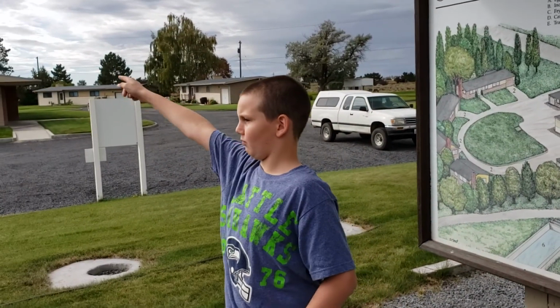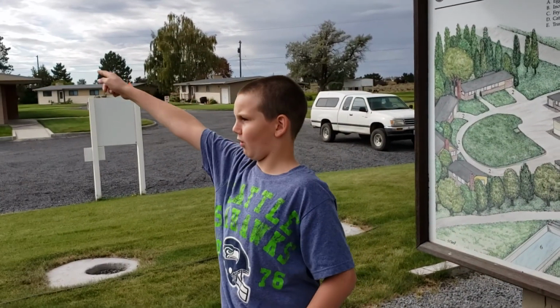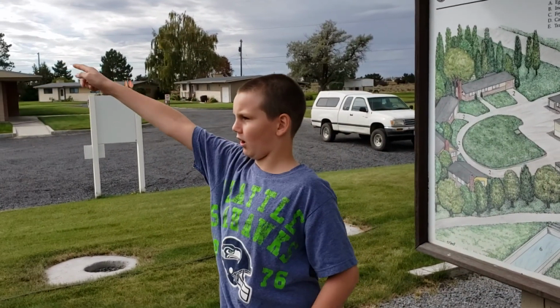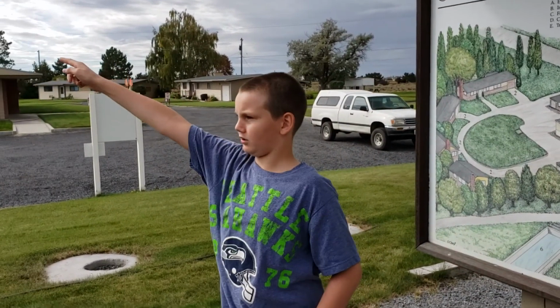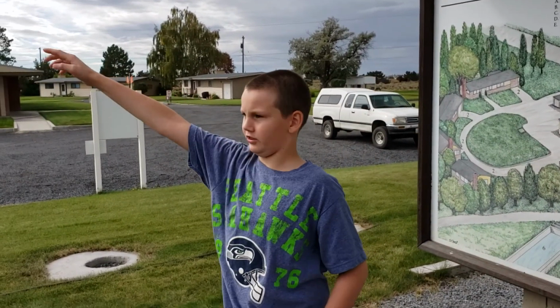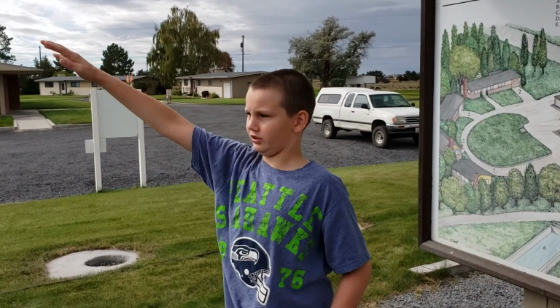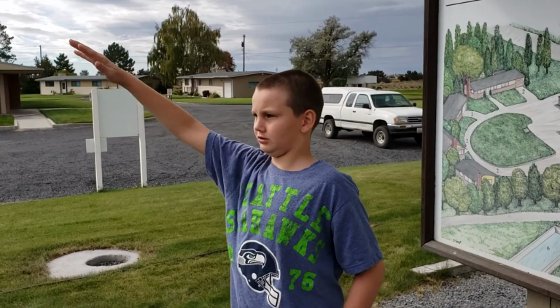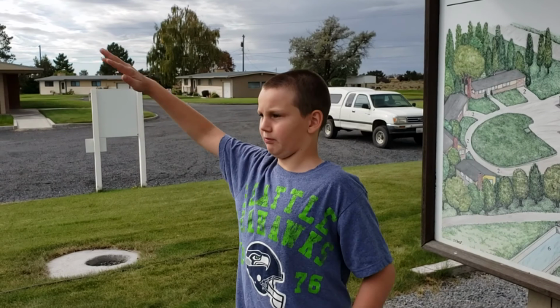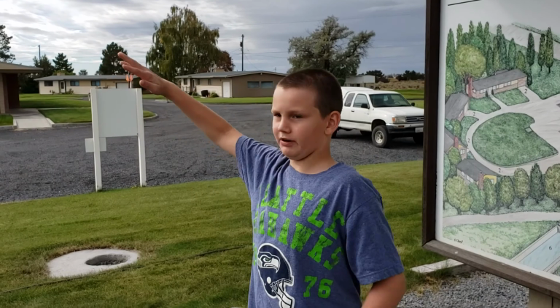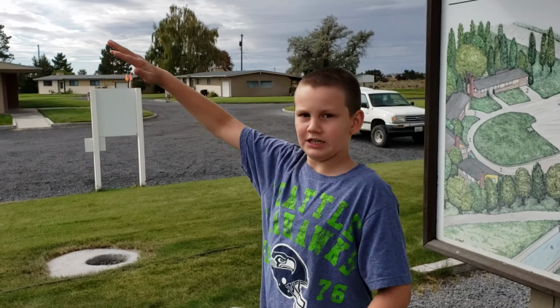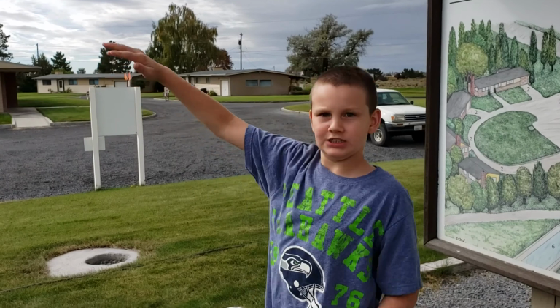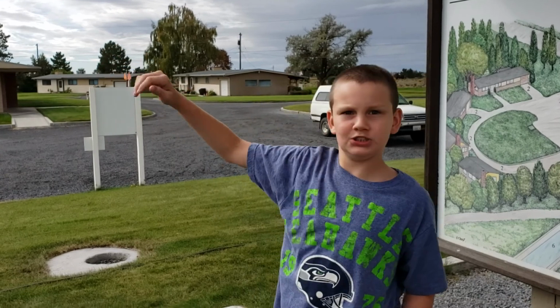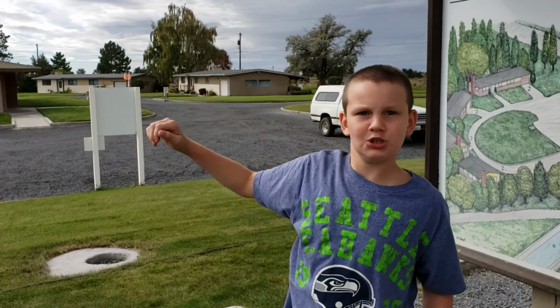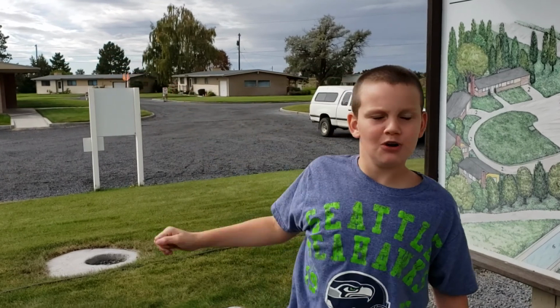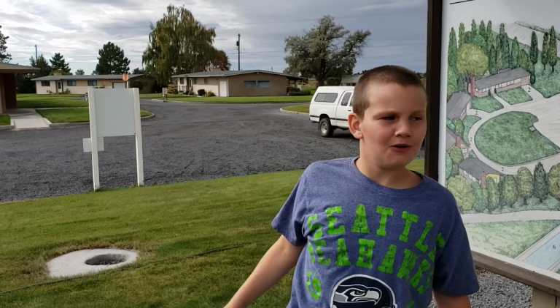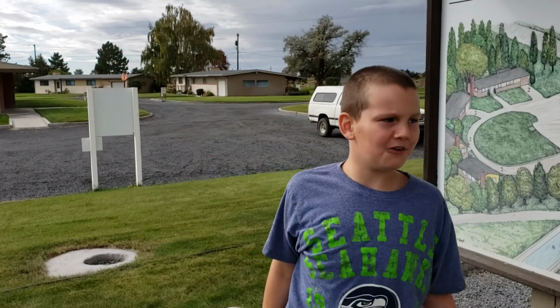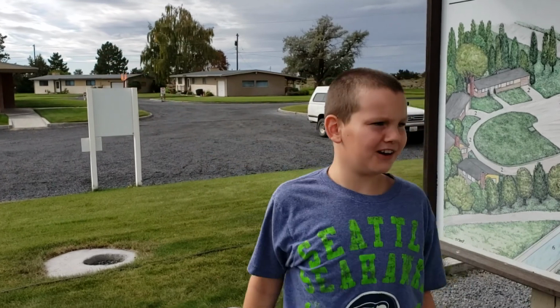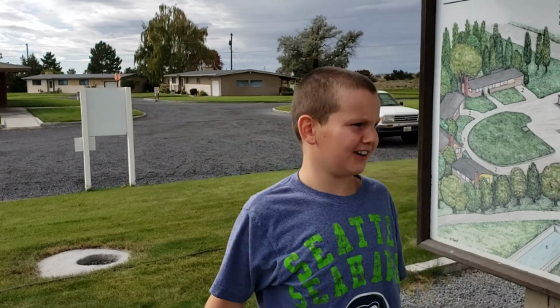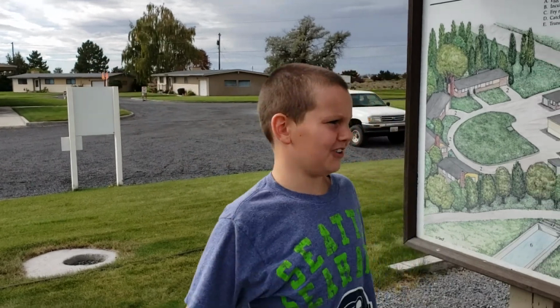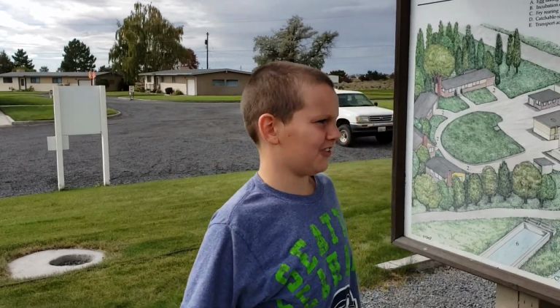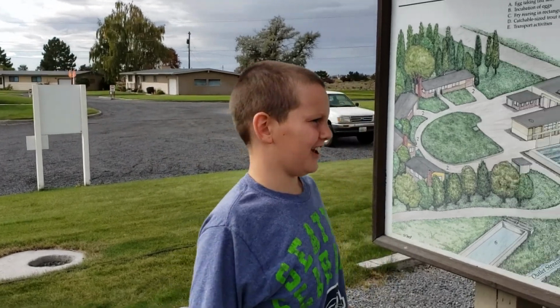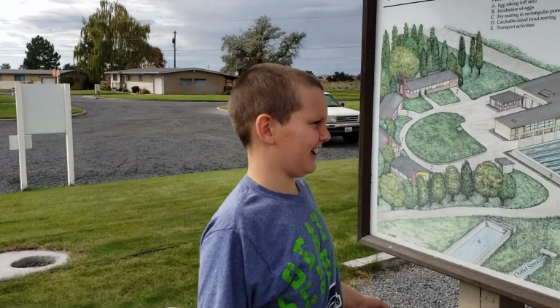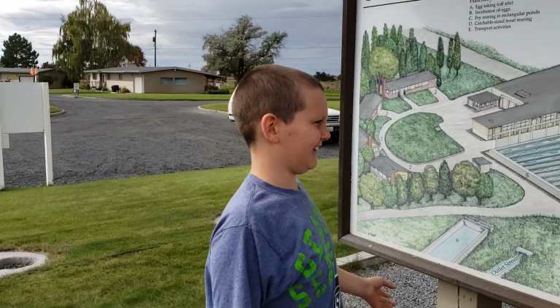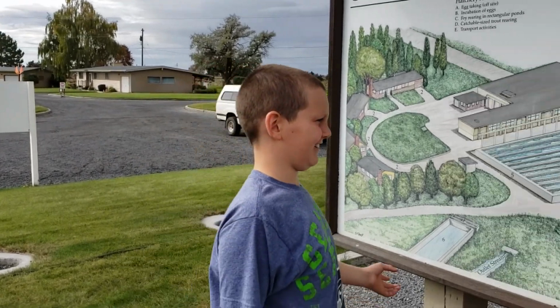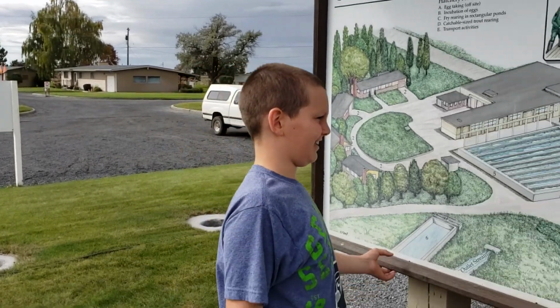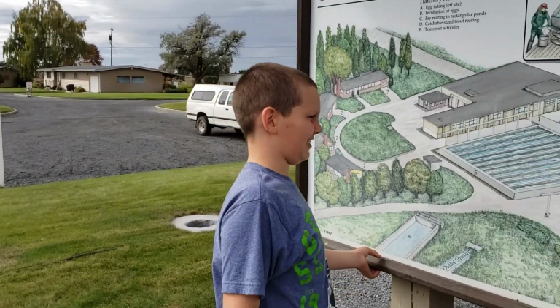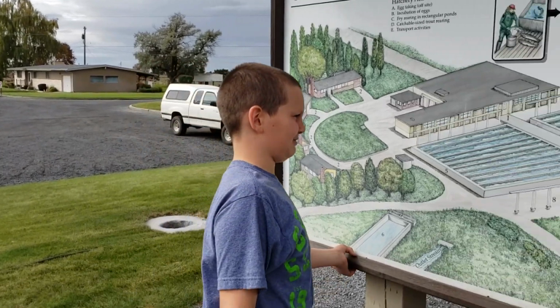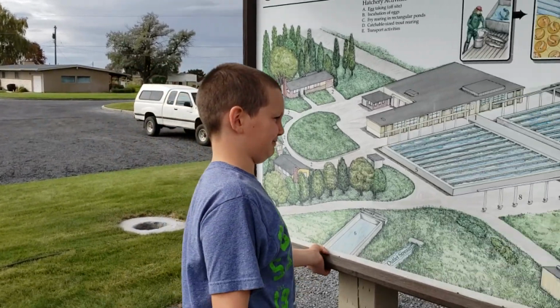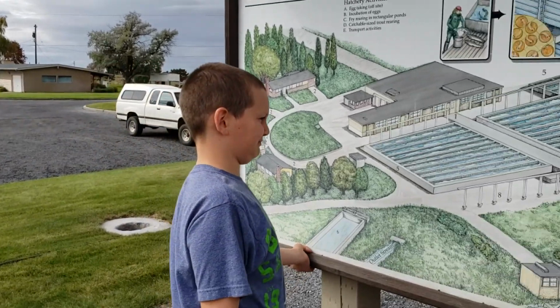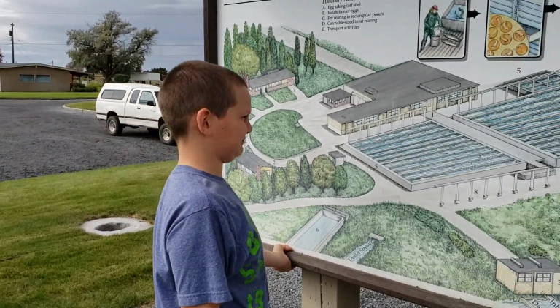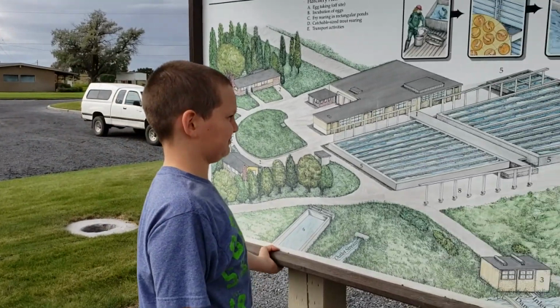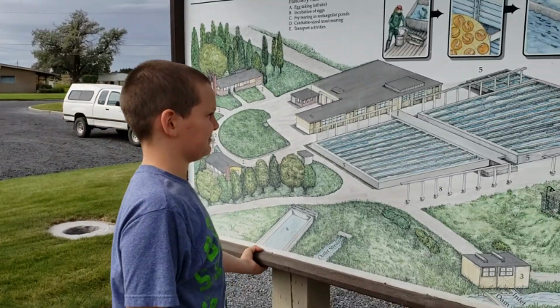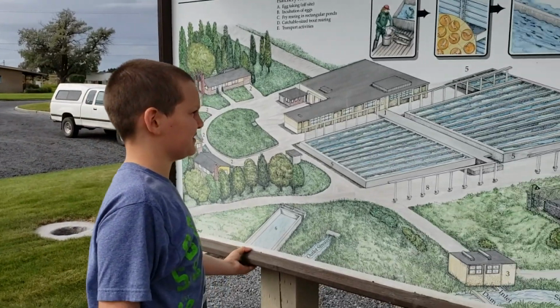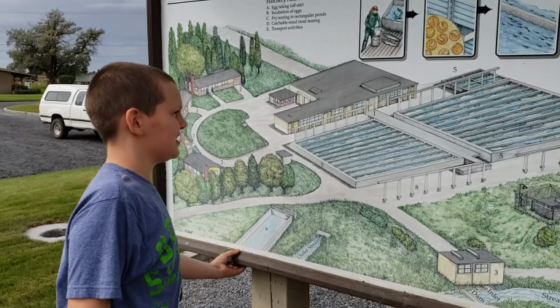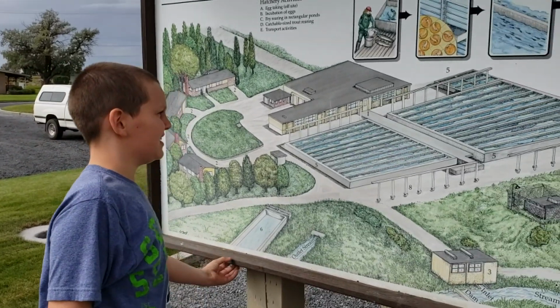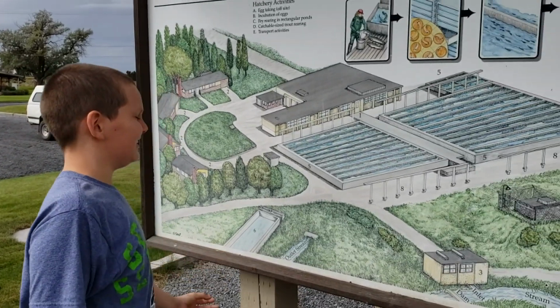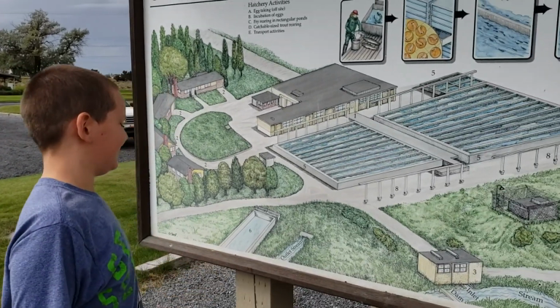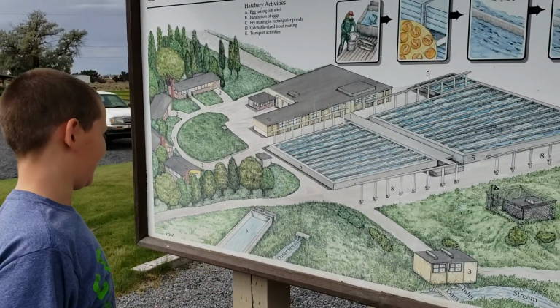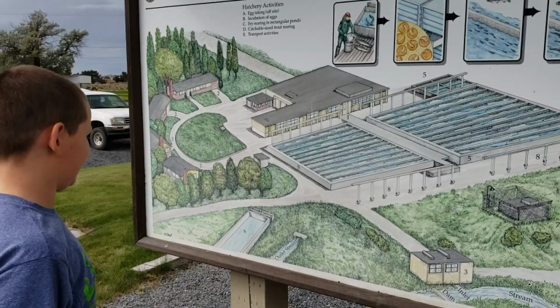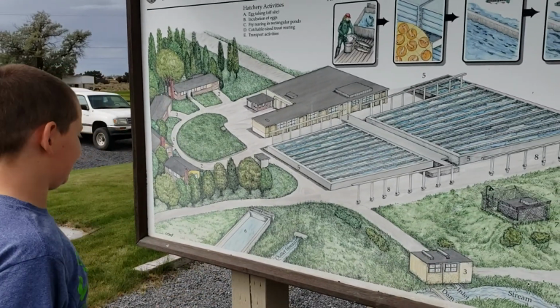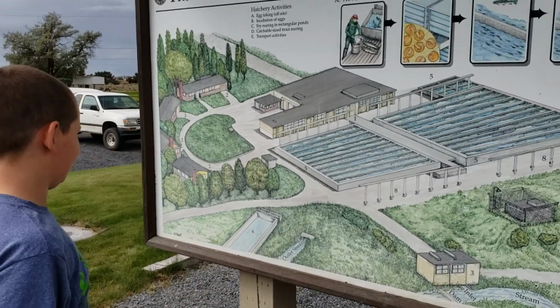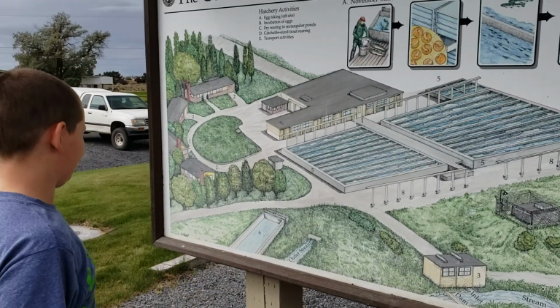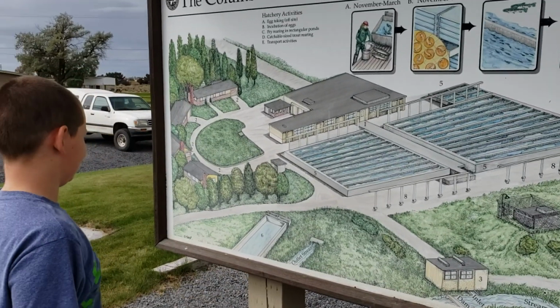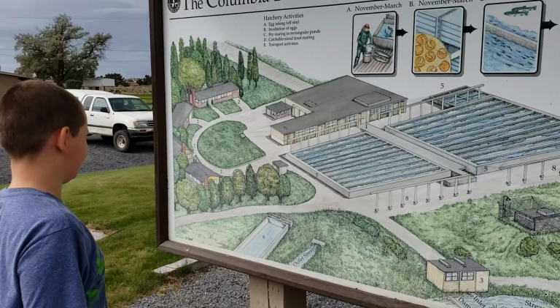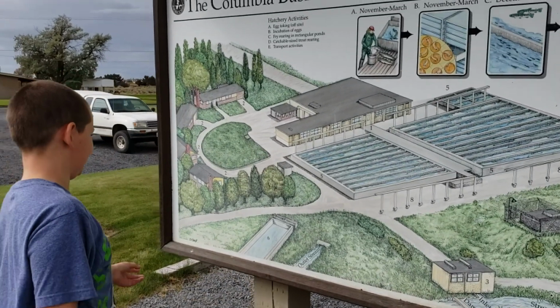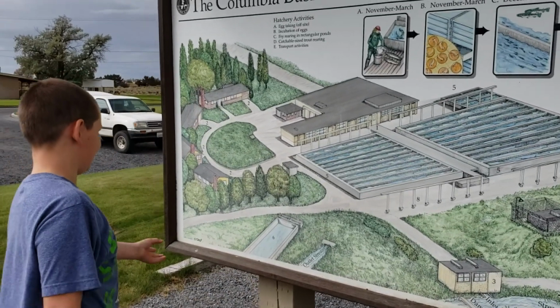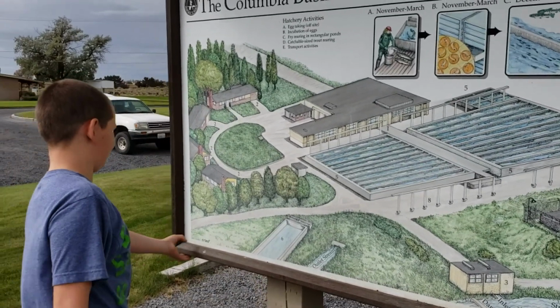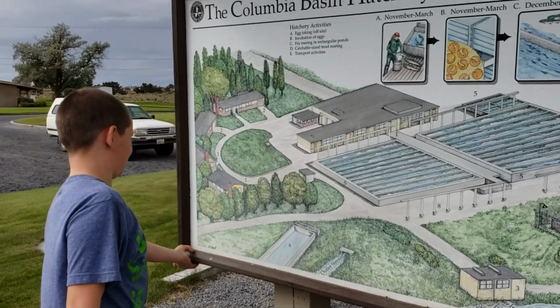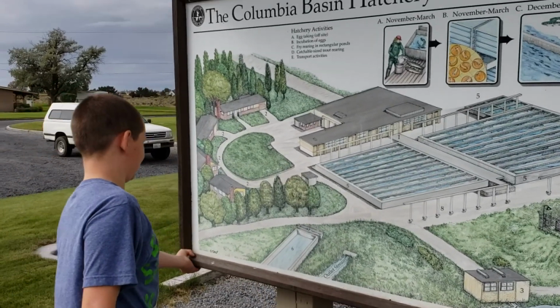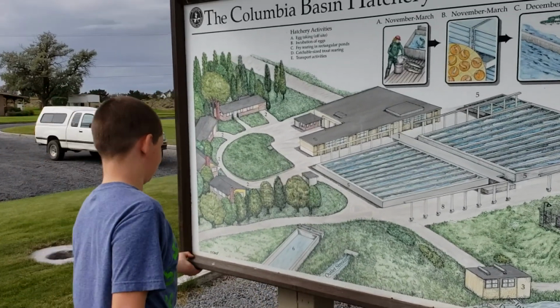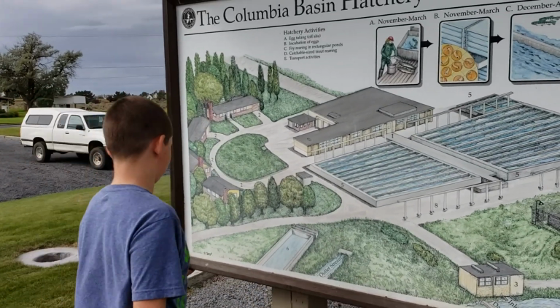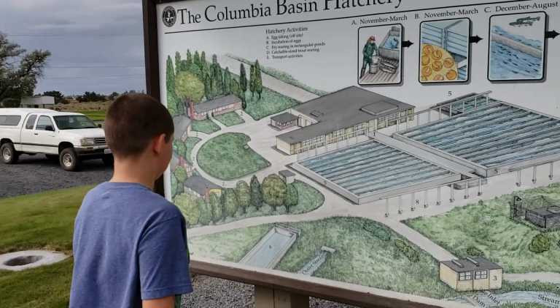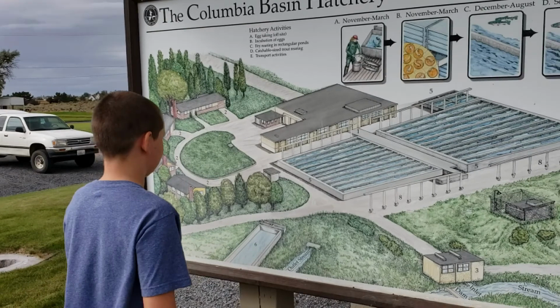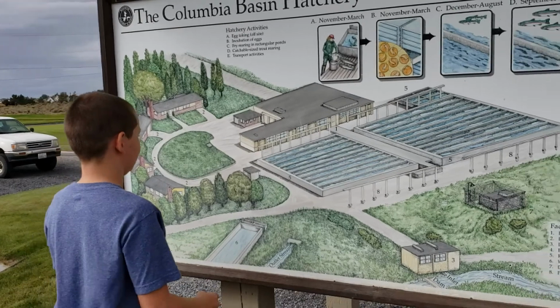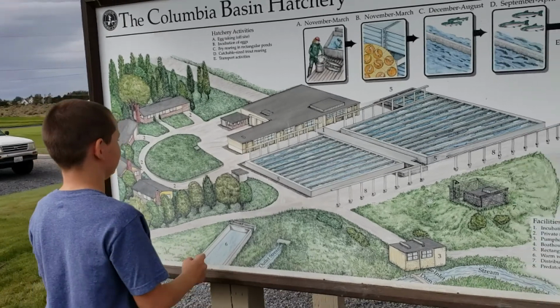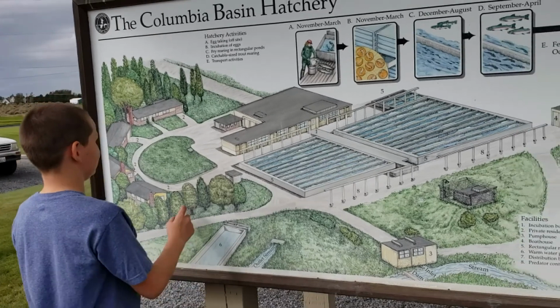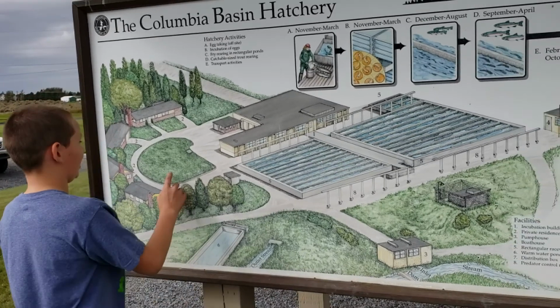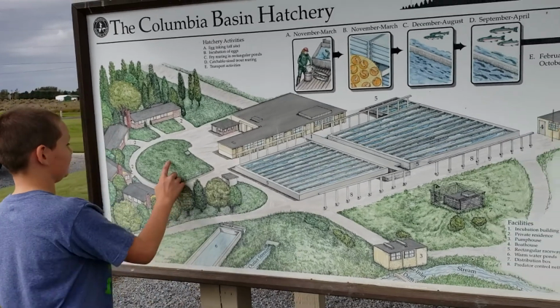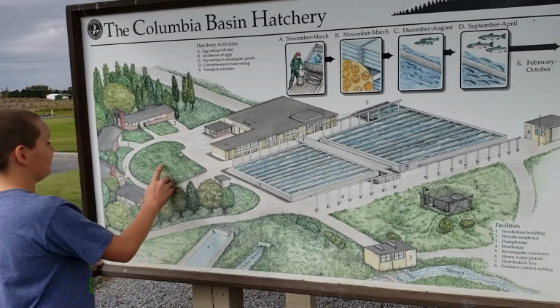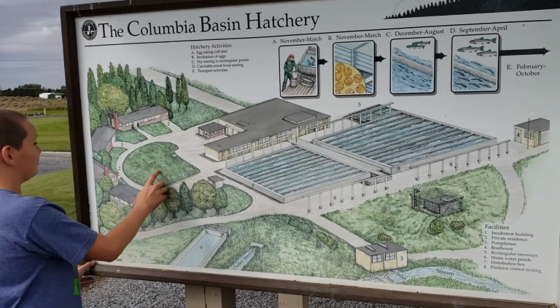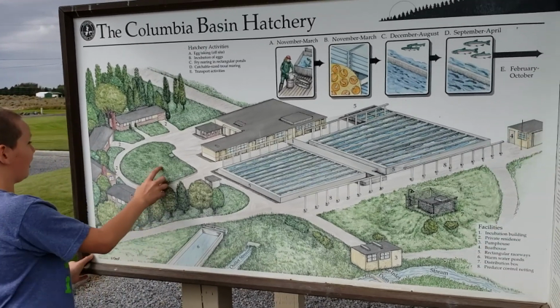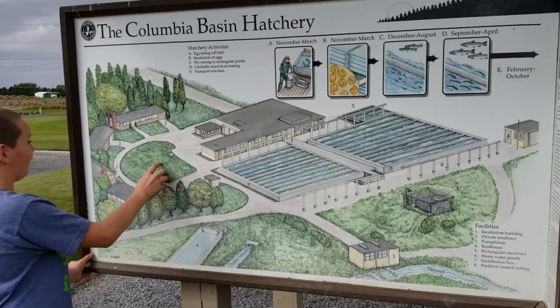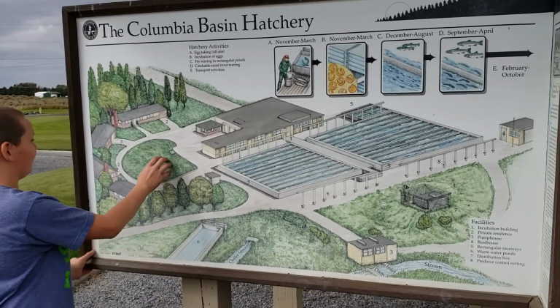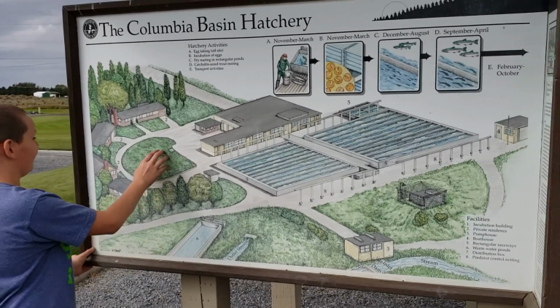And you walk, and there's a bridge where you can see the fish. There's lots of trout there.